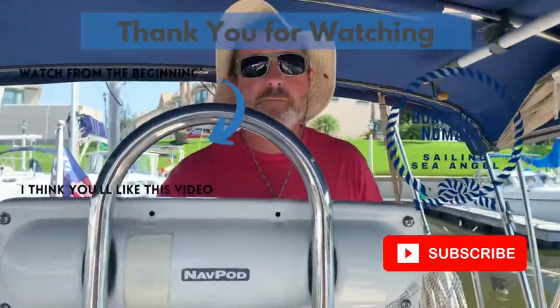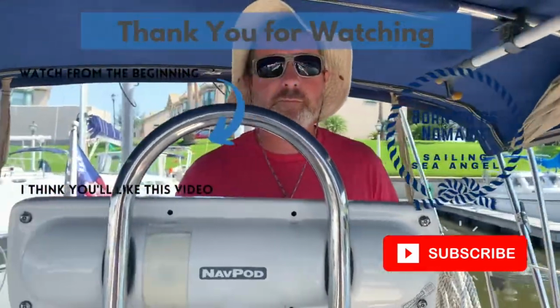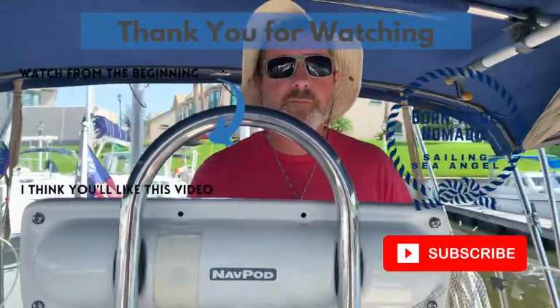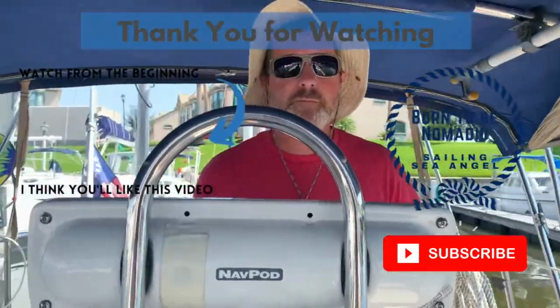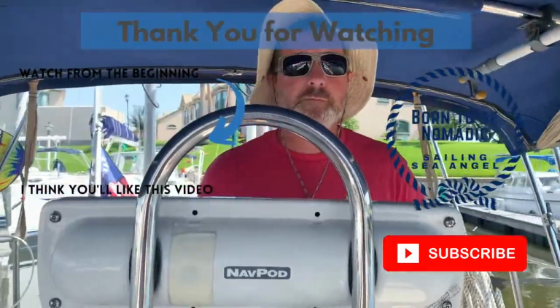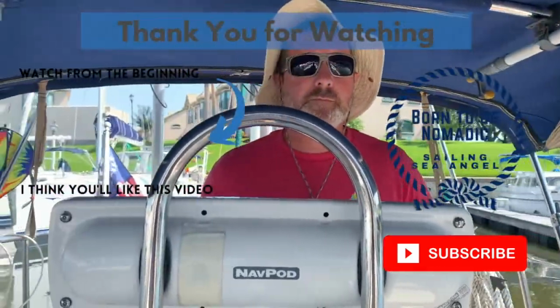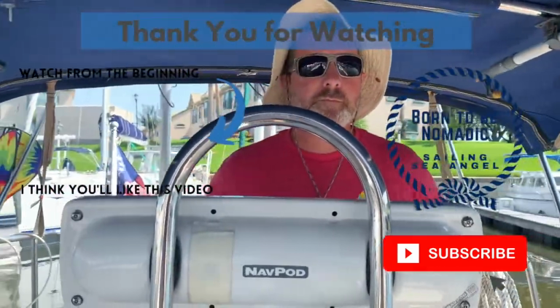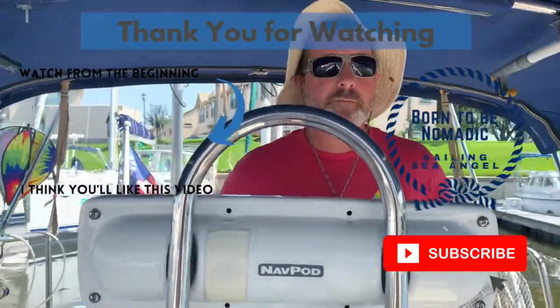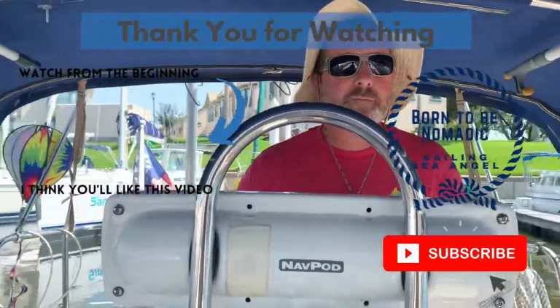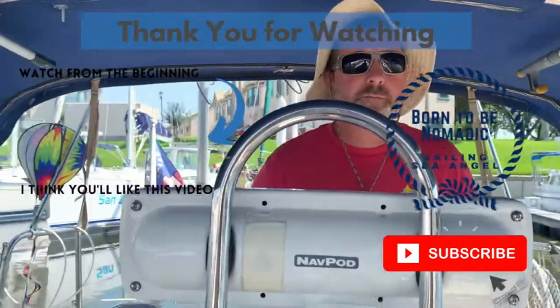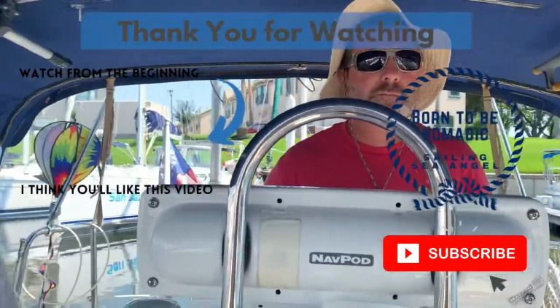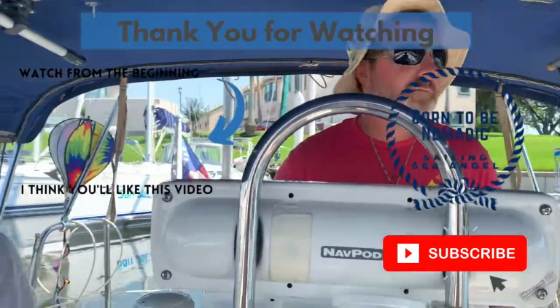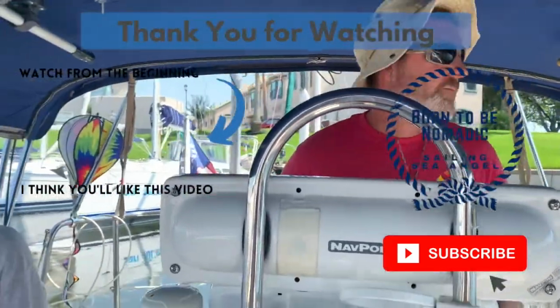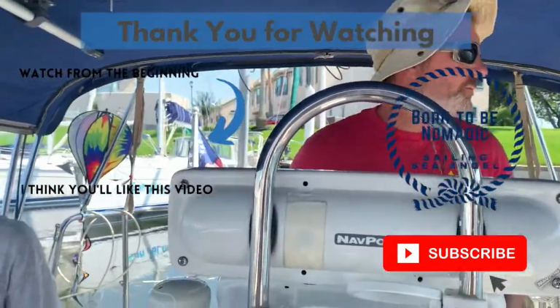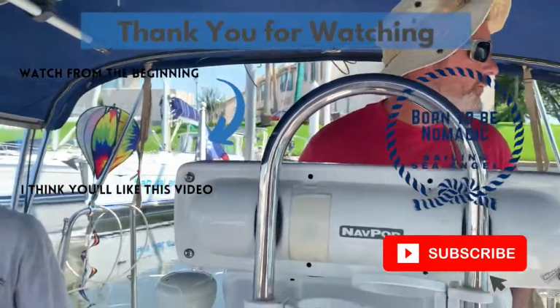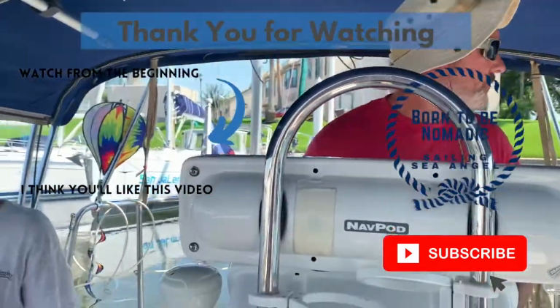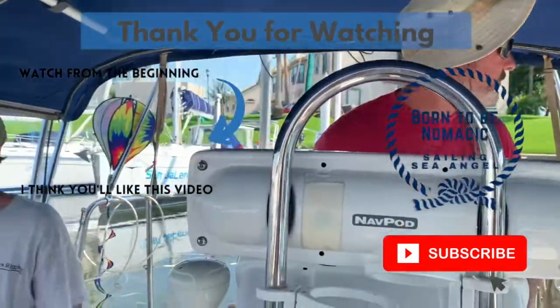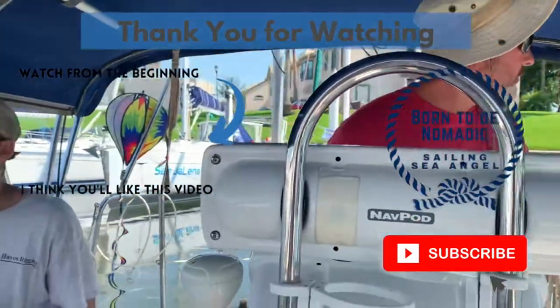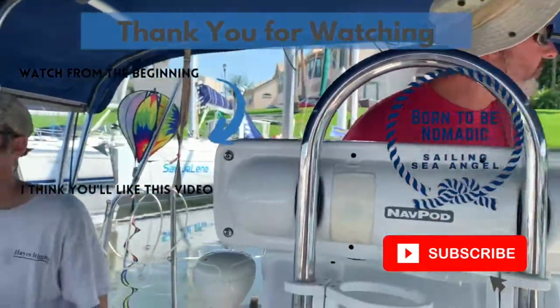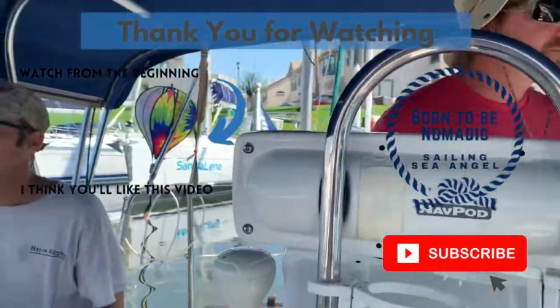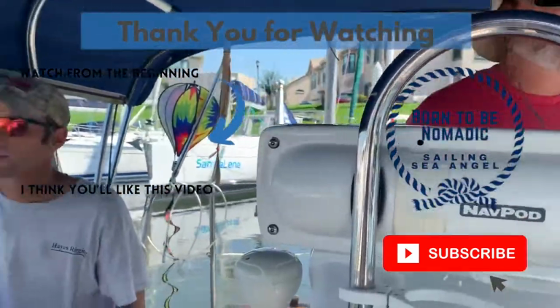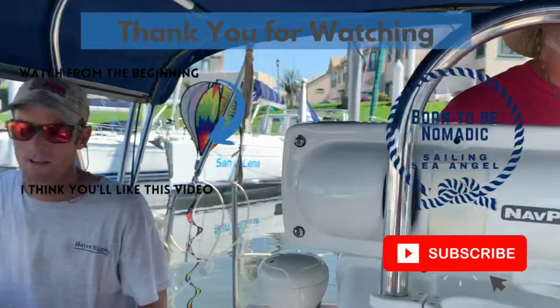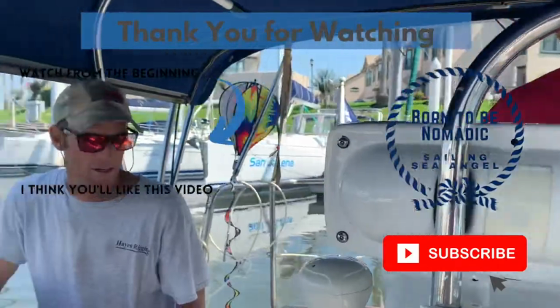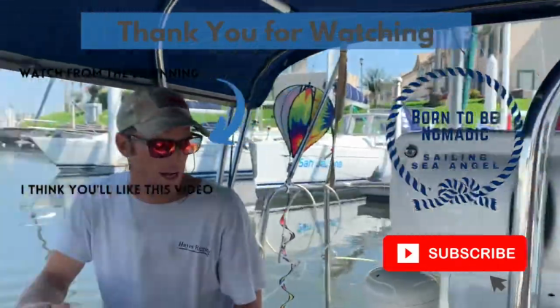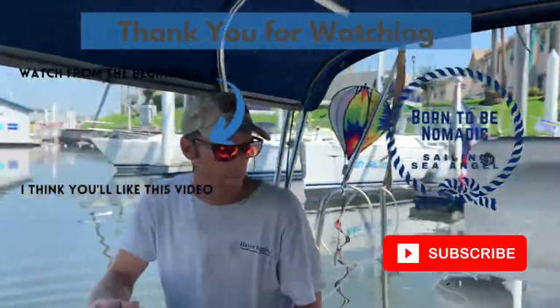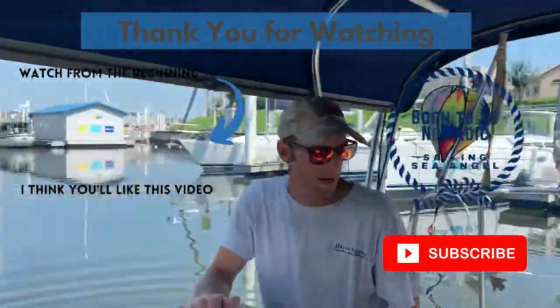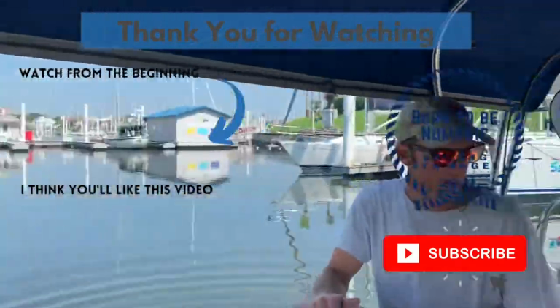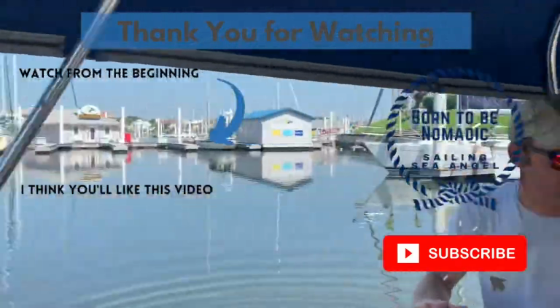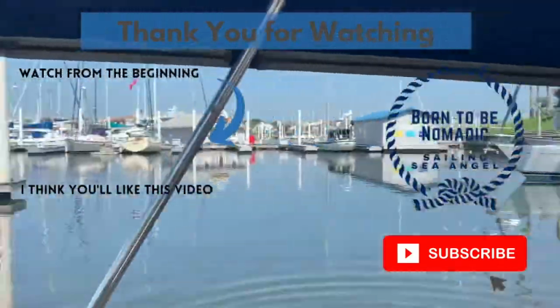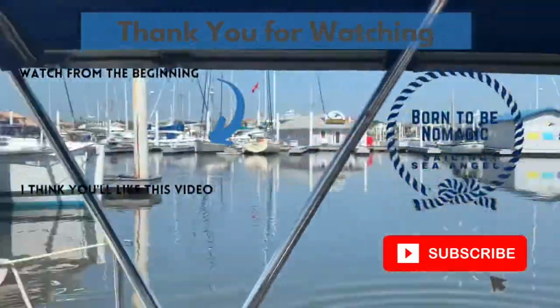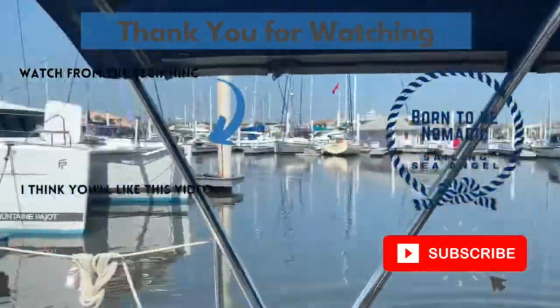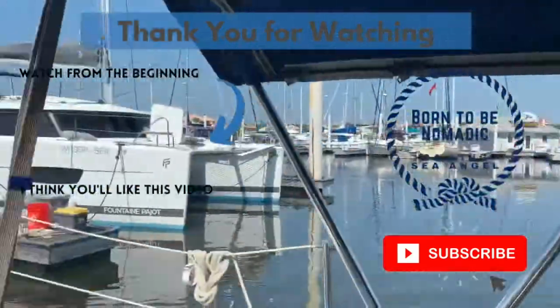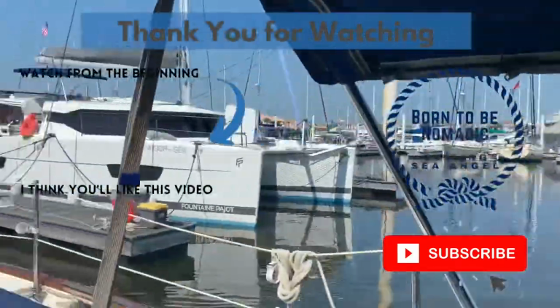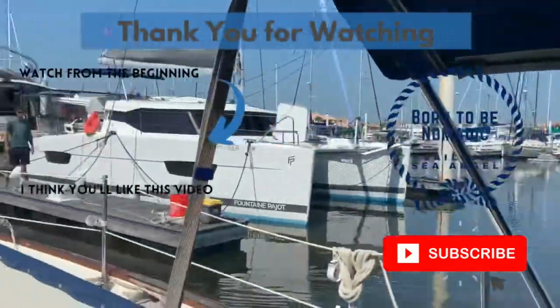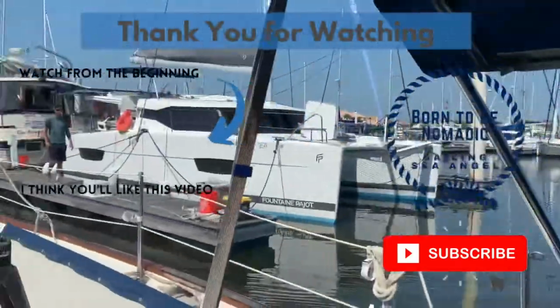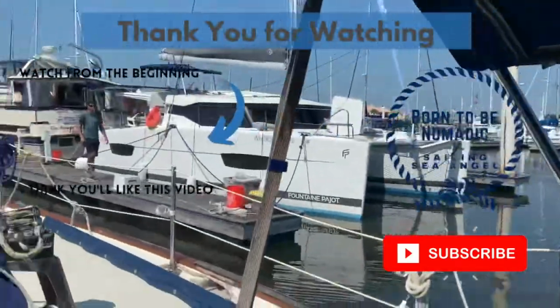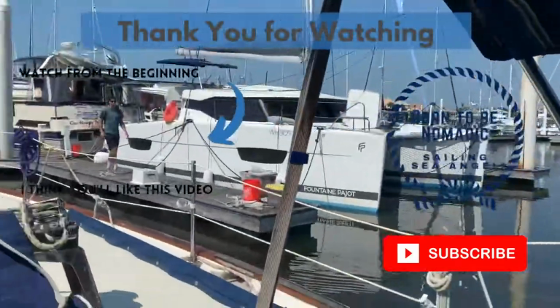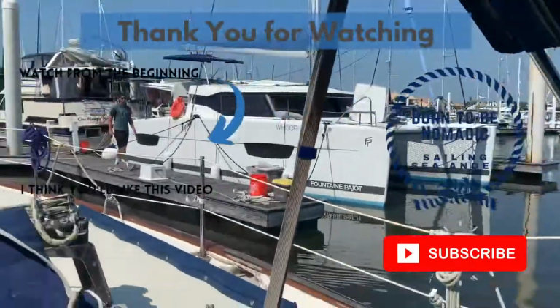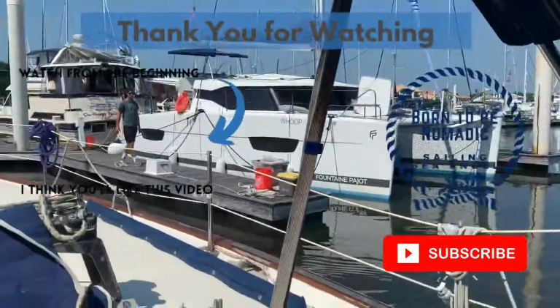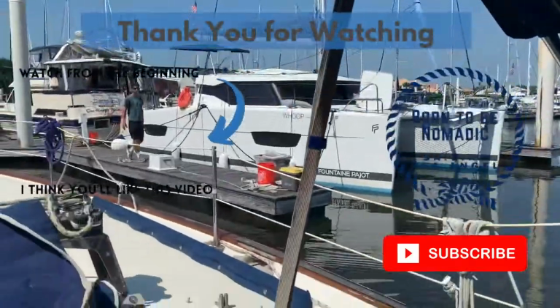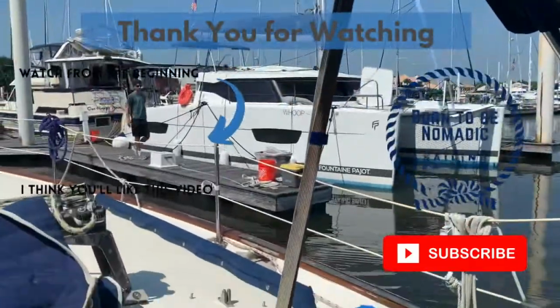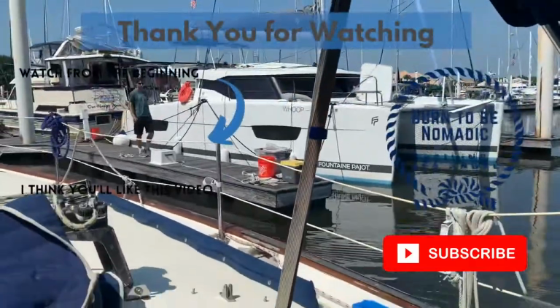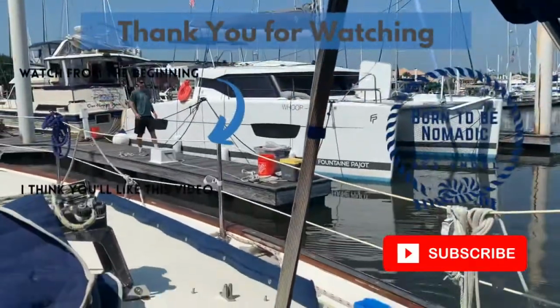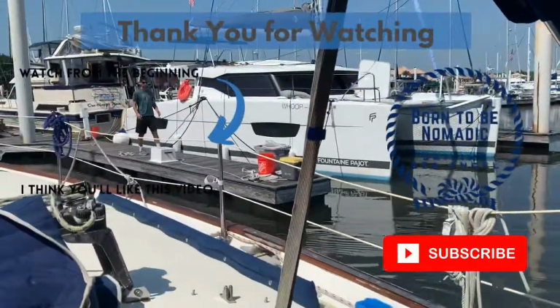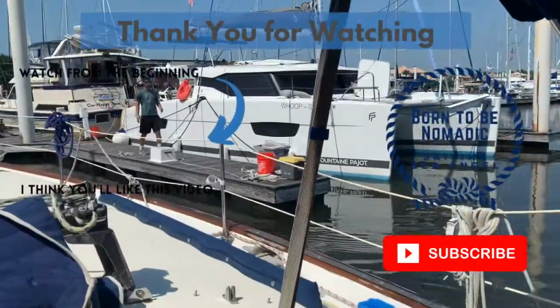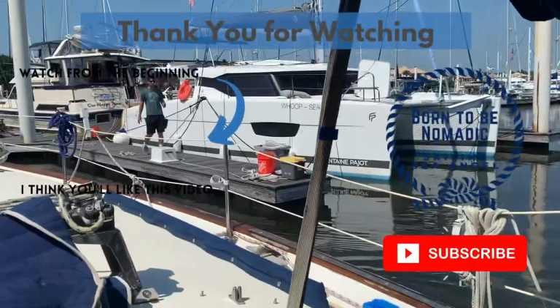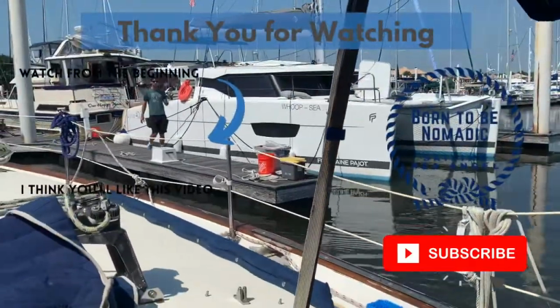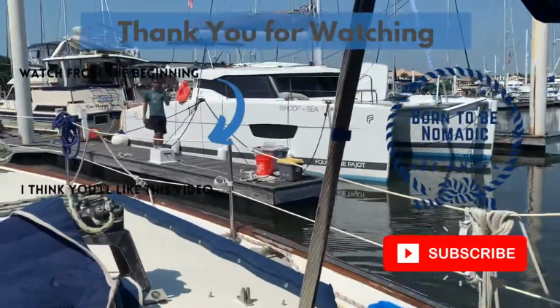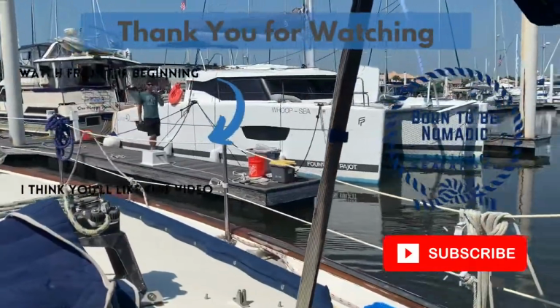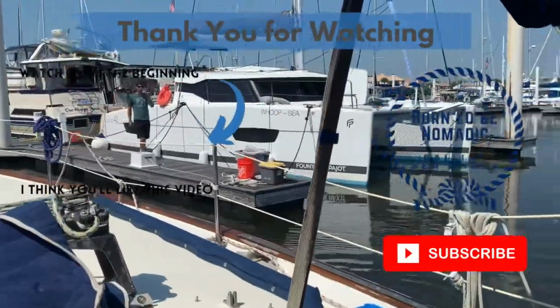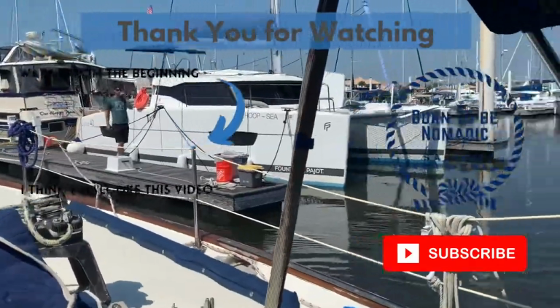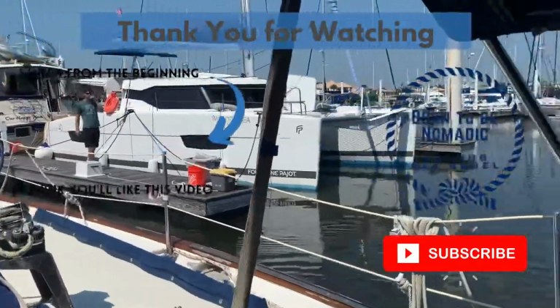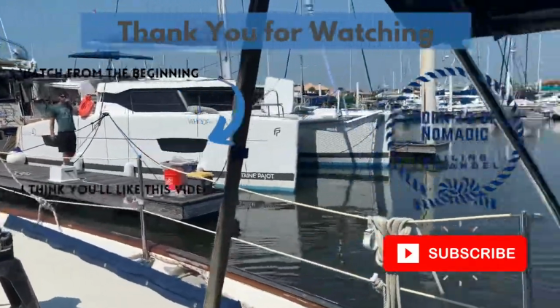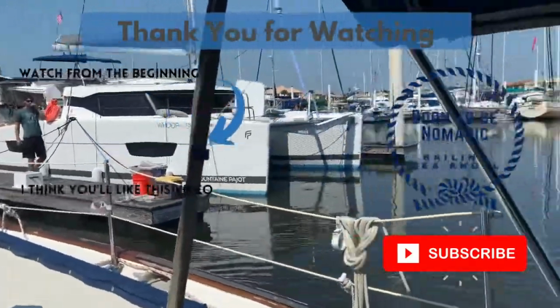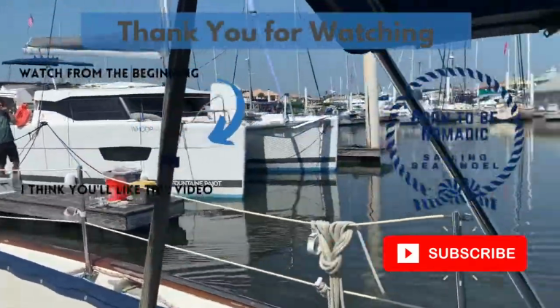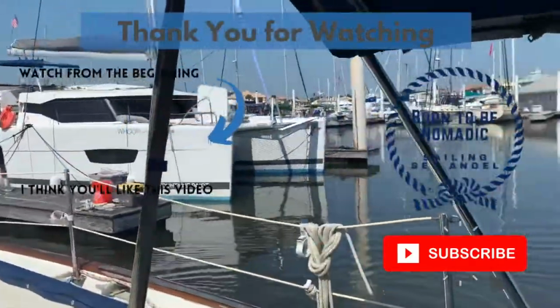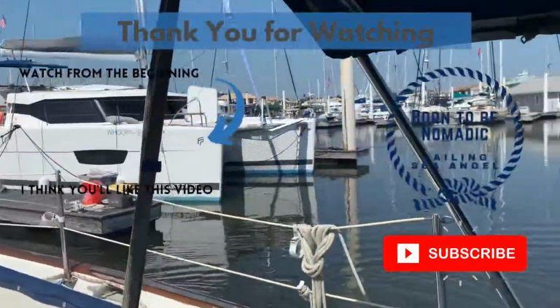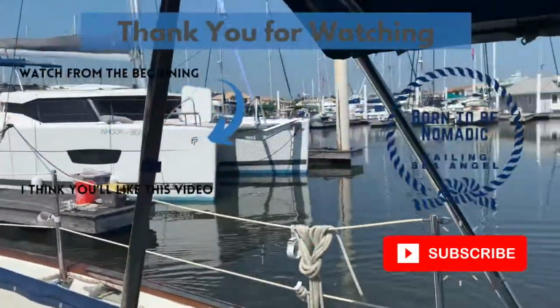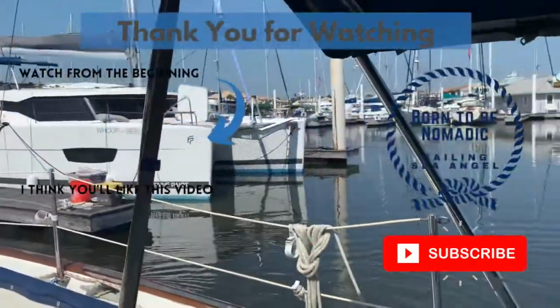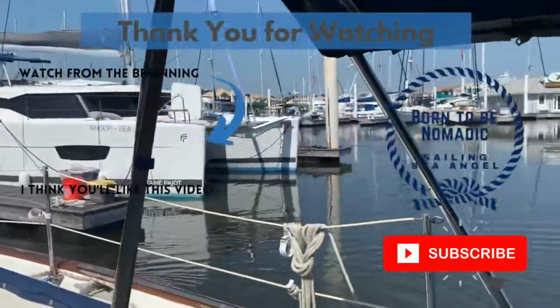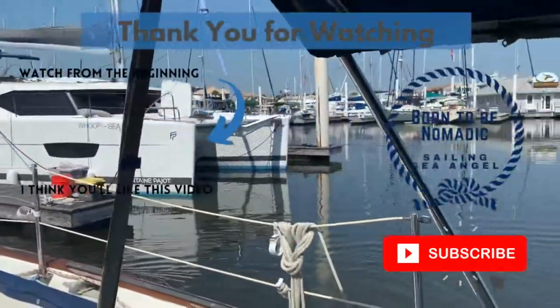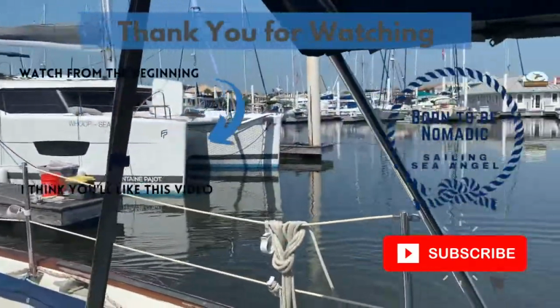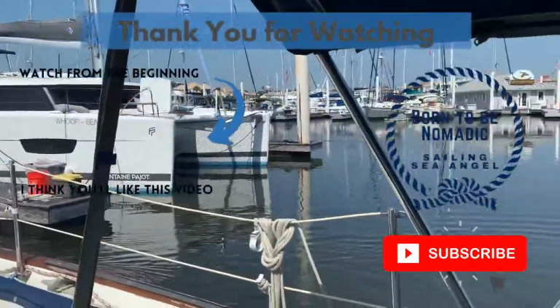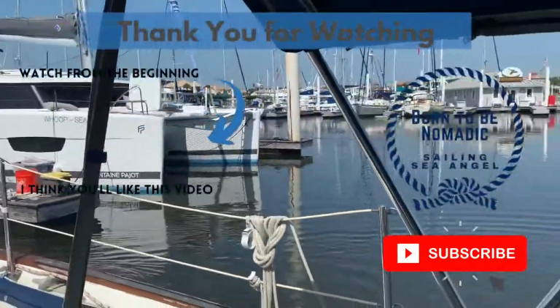Anyhow, have a great week. Thanks again for watching. Like, subscribe, share, and I'll see you soon.